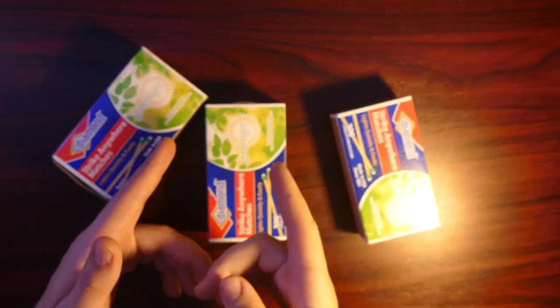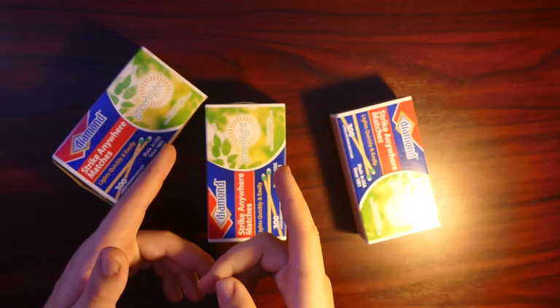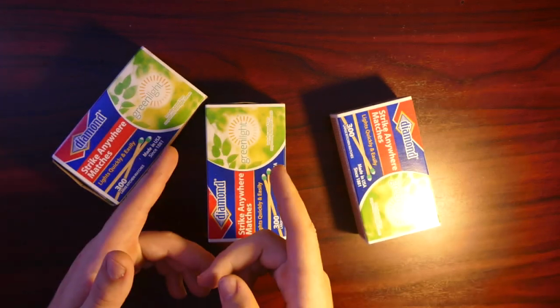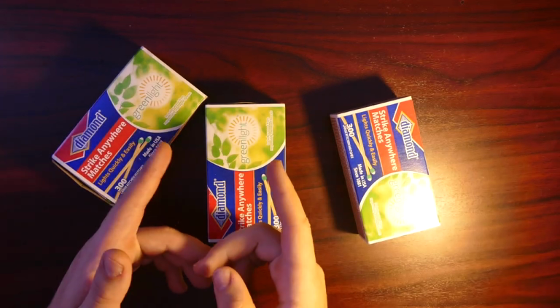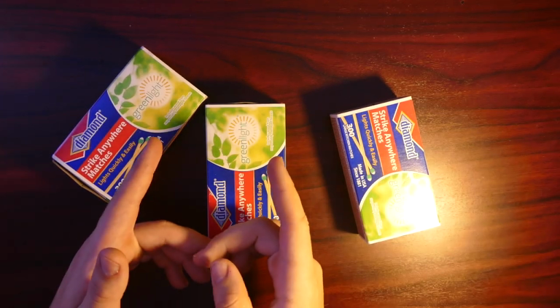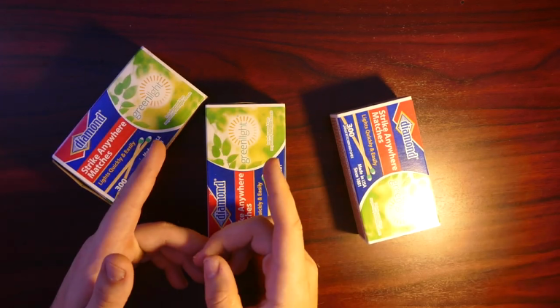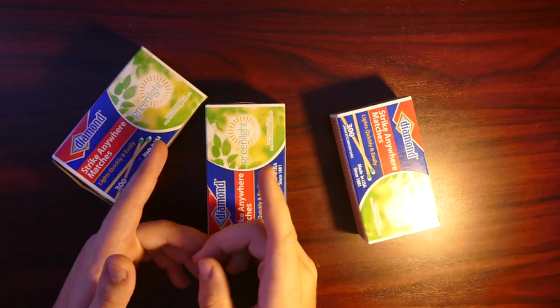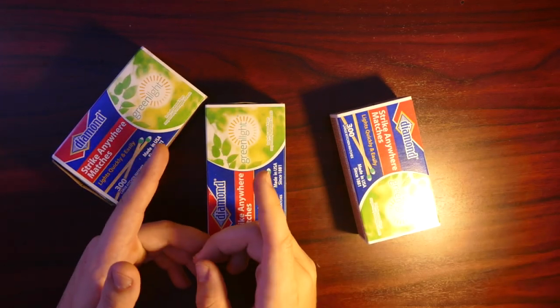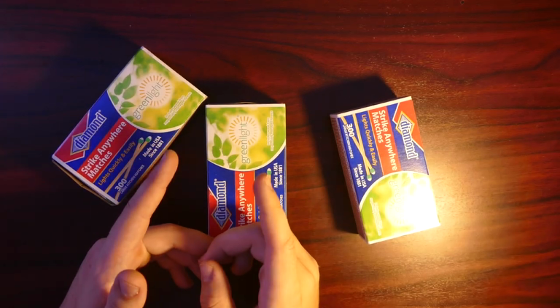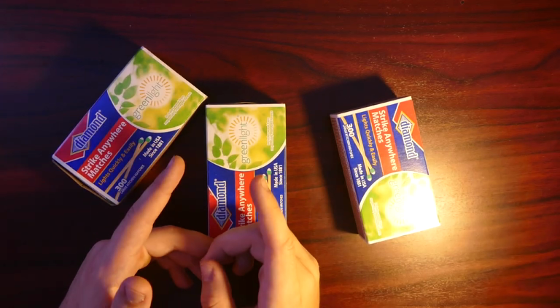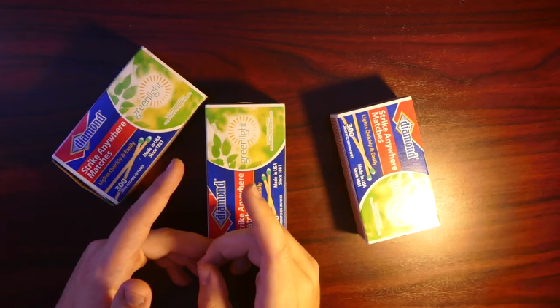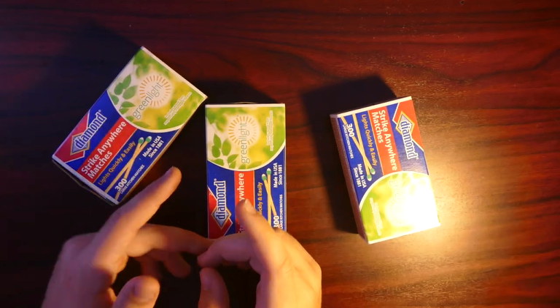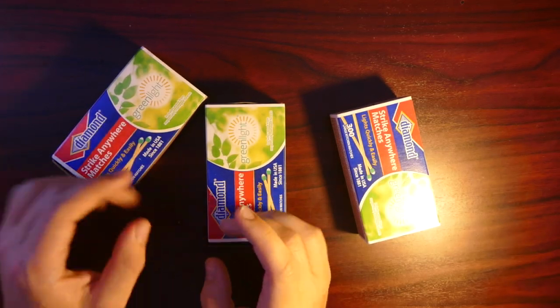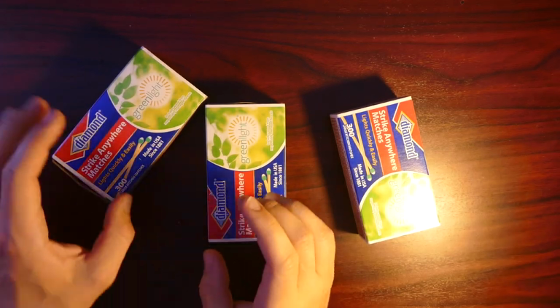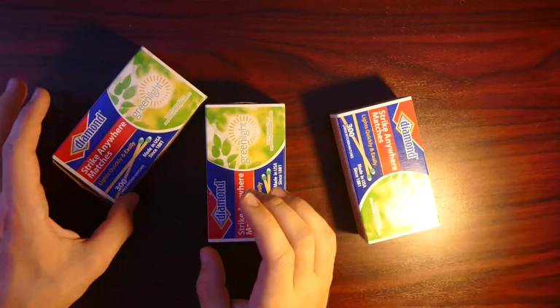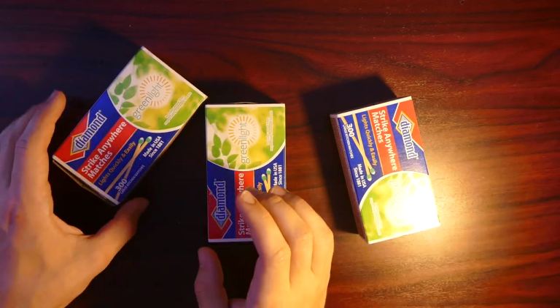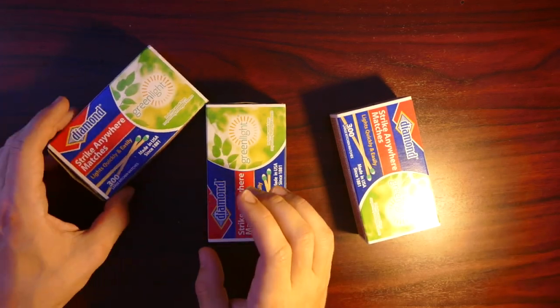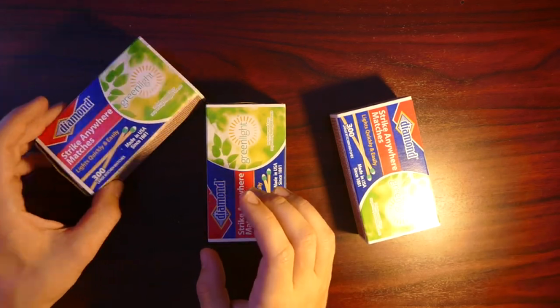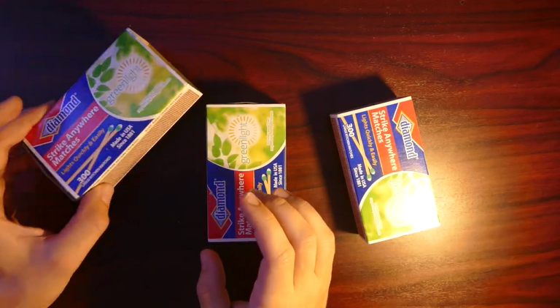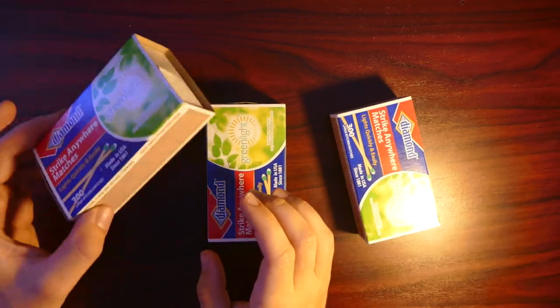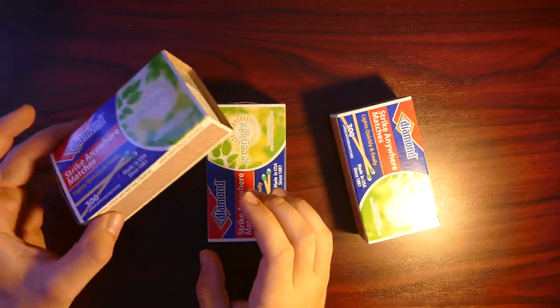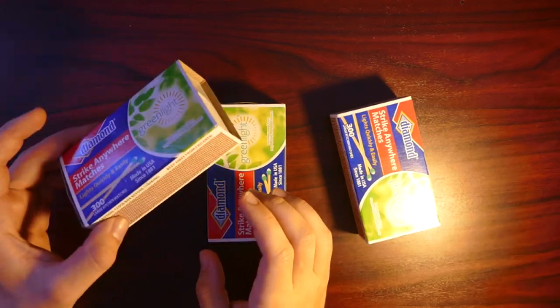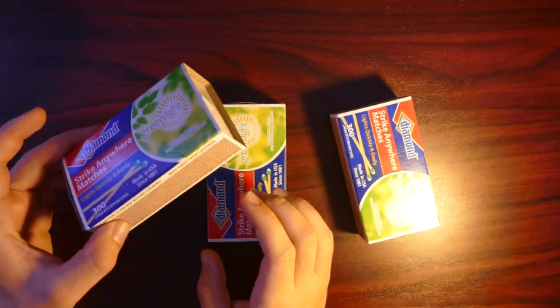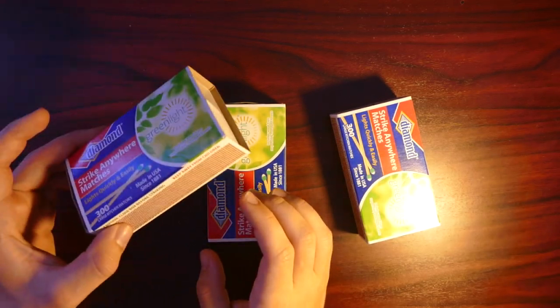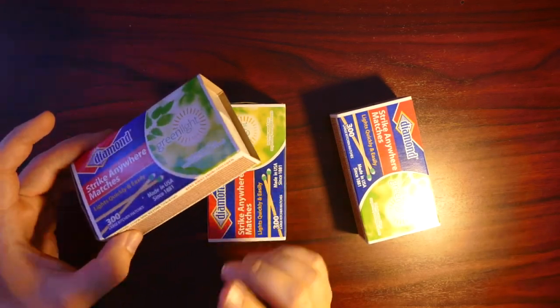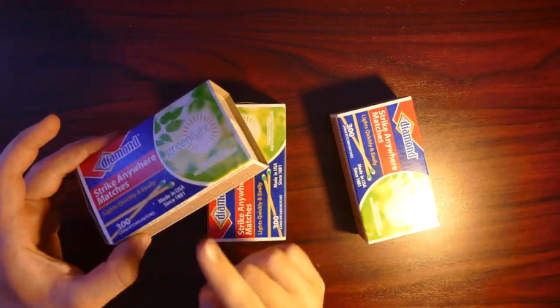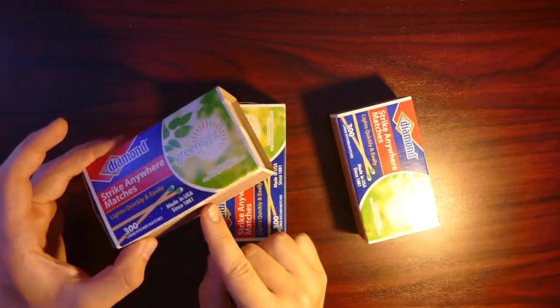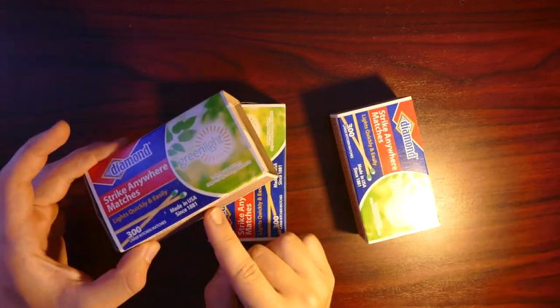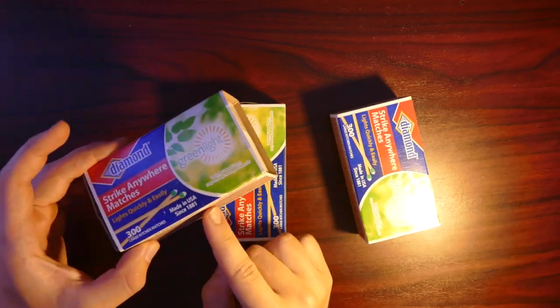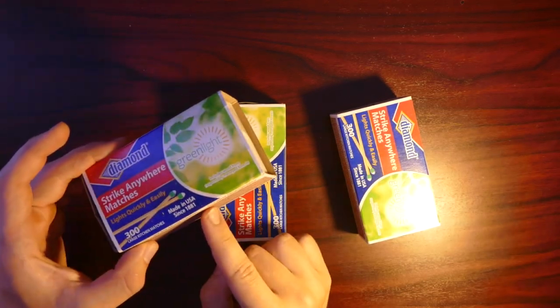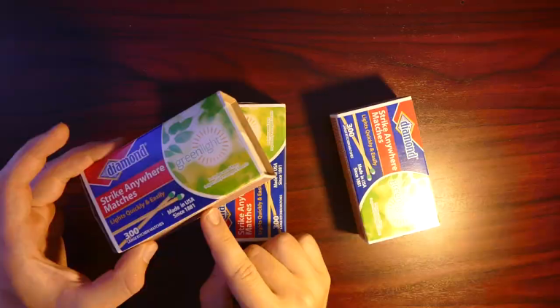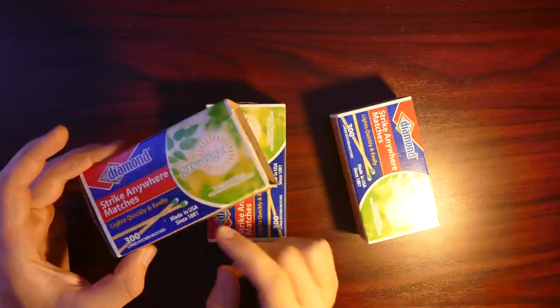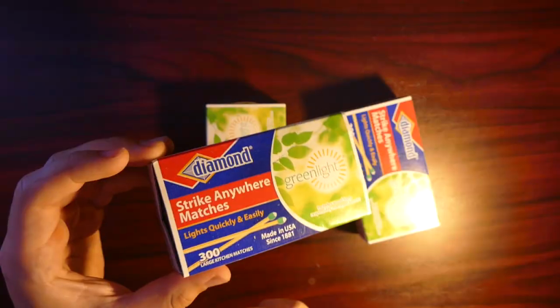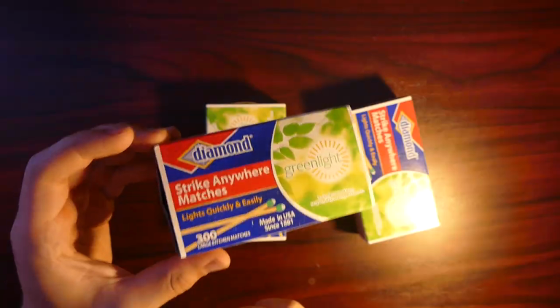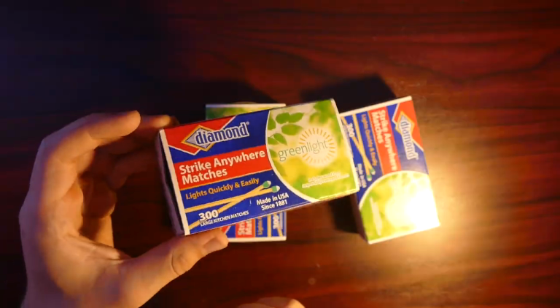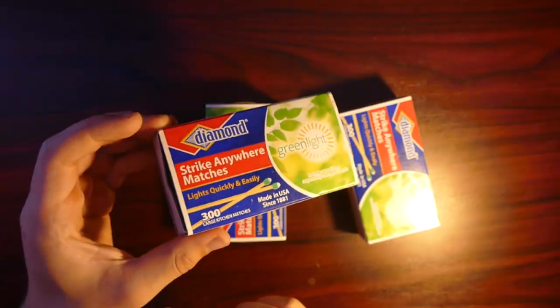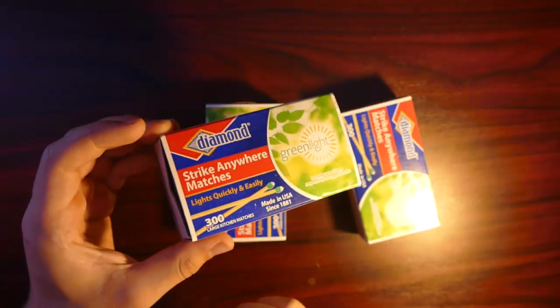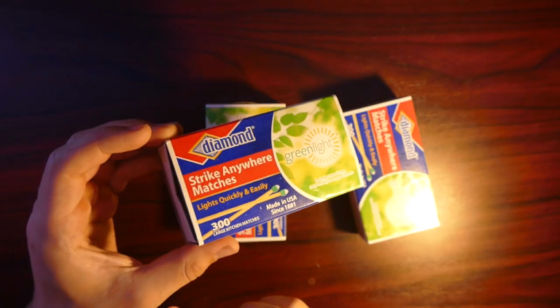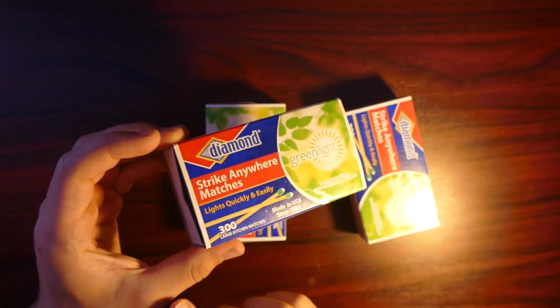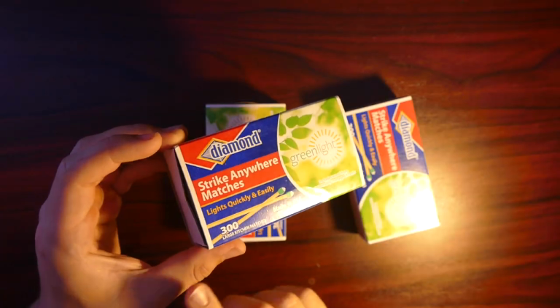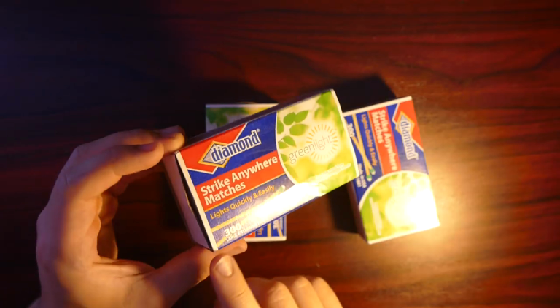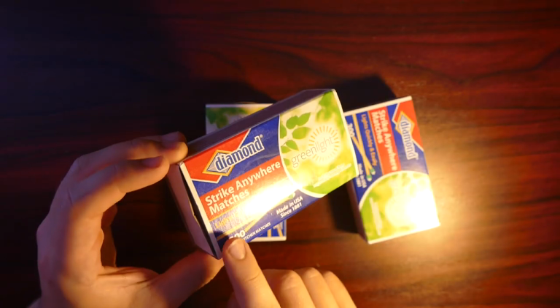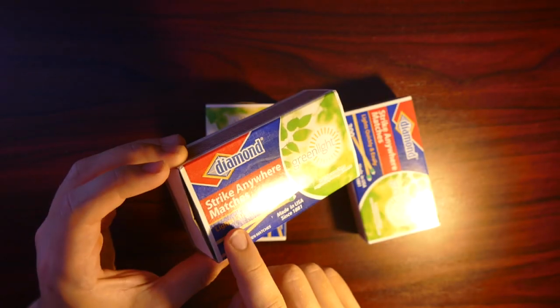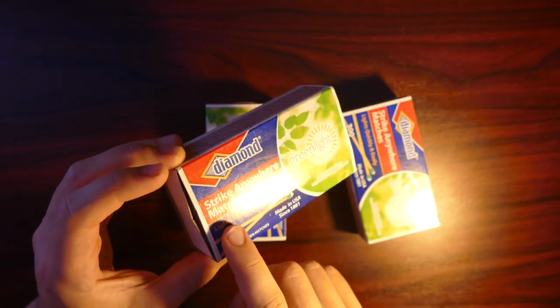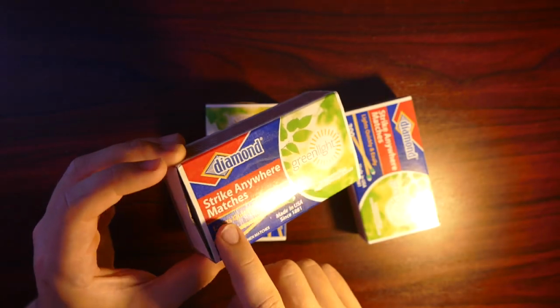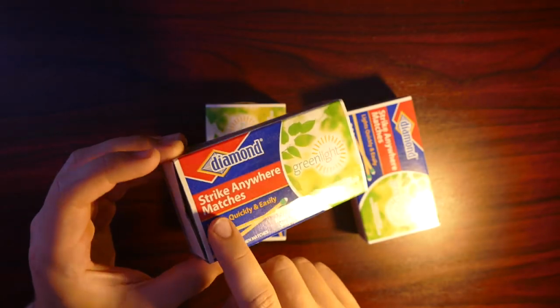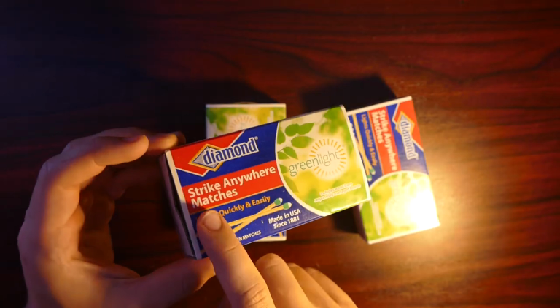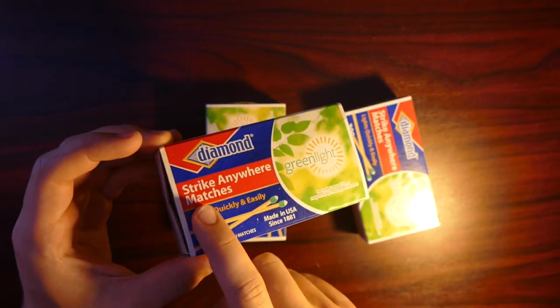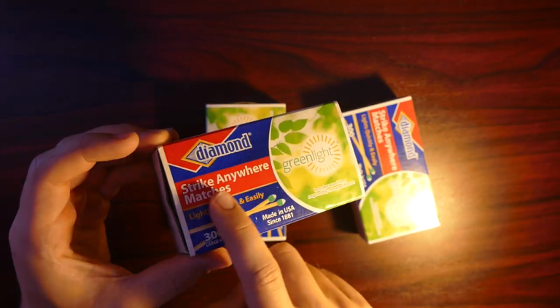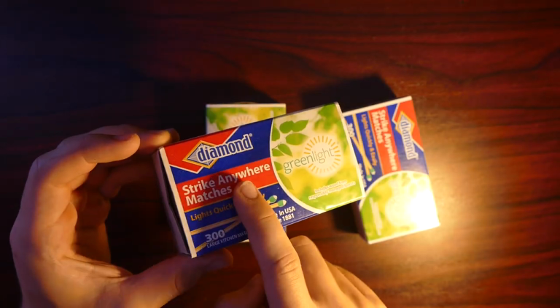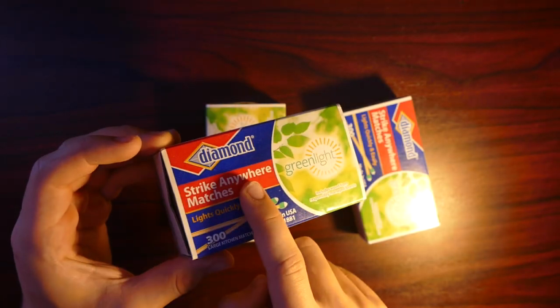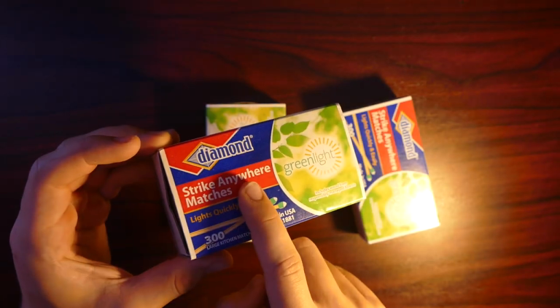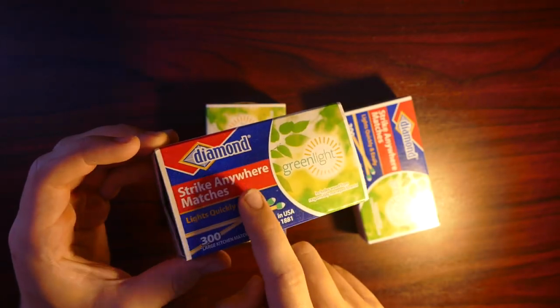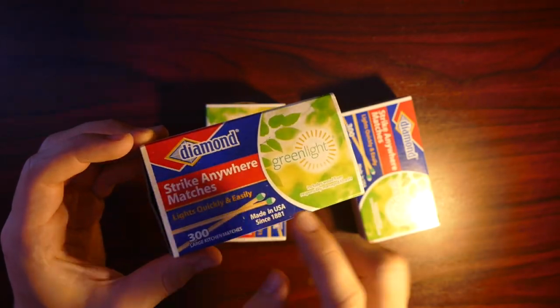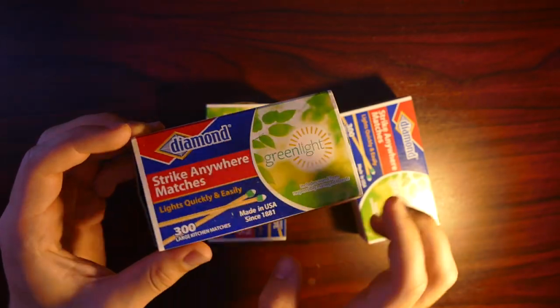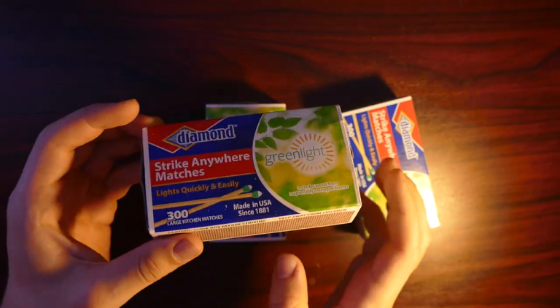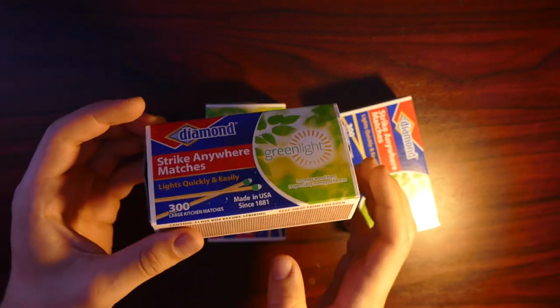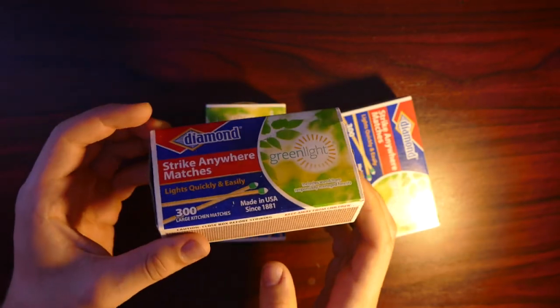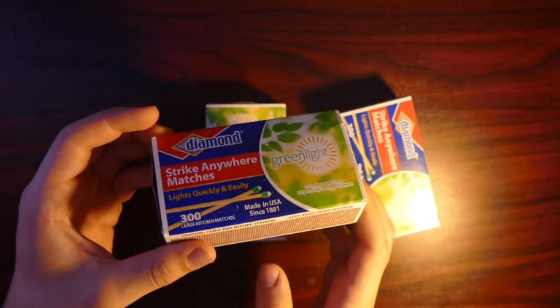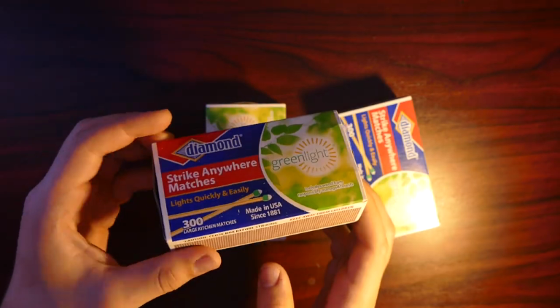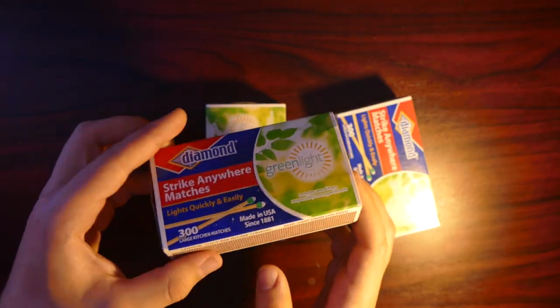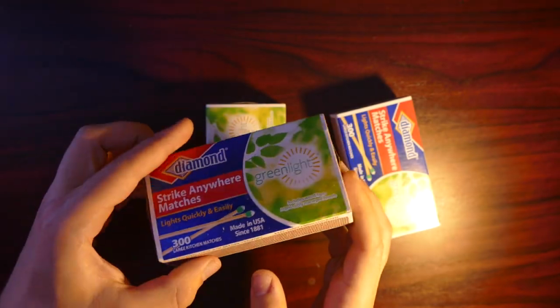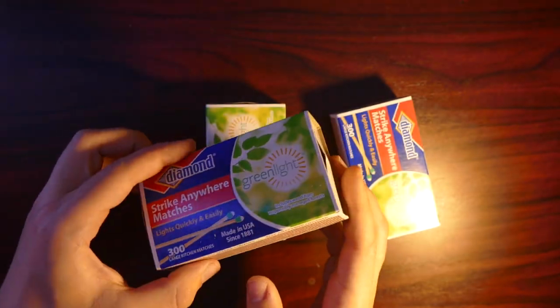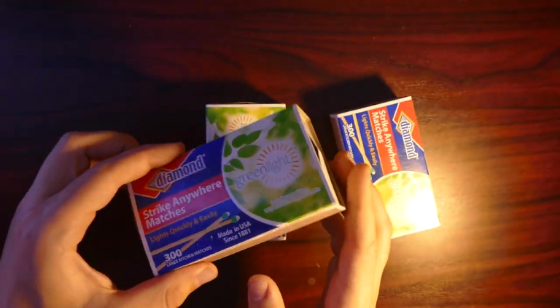All right, so first off I'm going to start off with a few ways to light matches. Now, these tricks only work if you have Strike Anywhere matches, so make sure to get those.